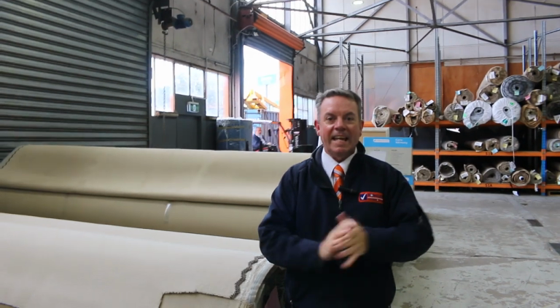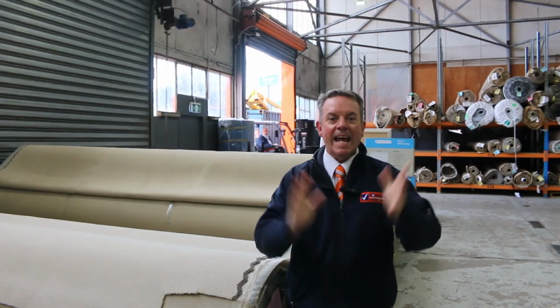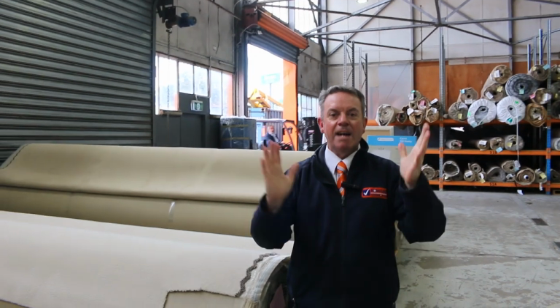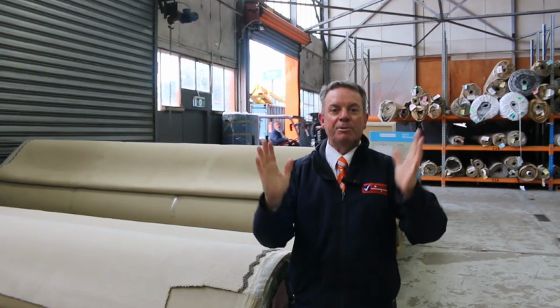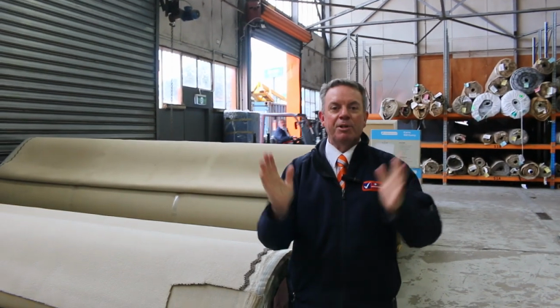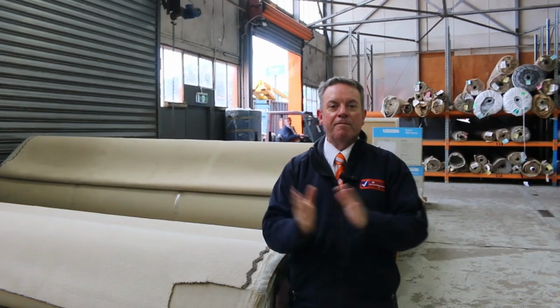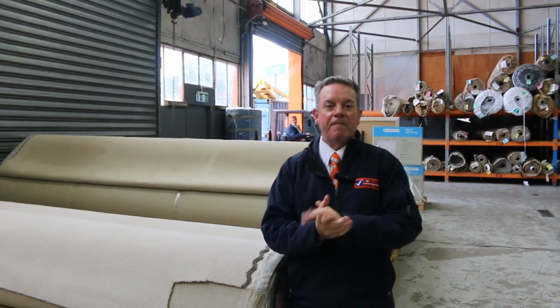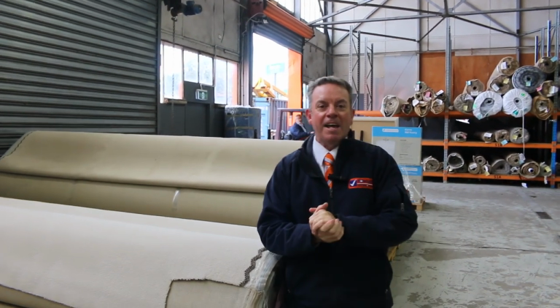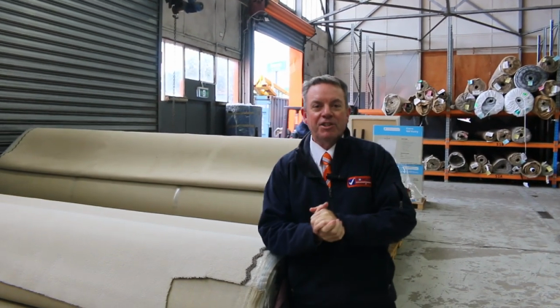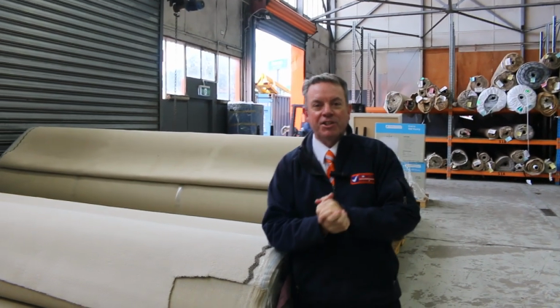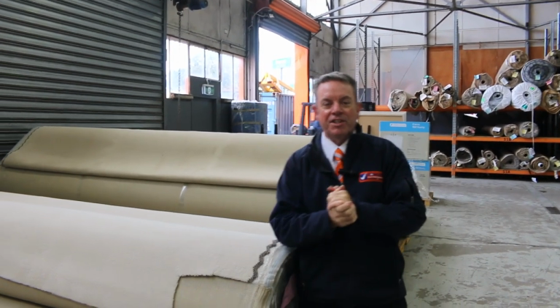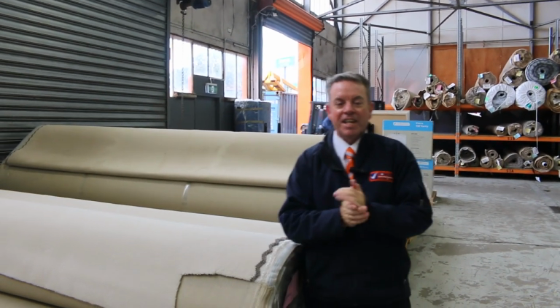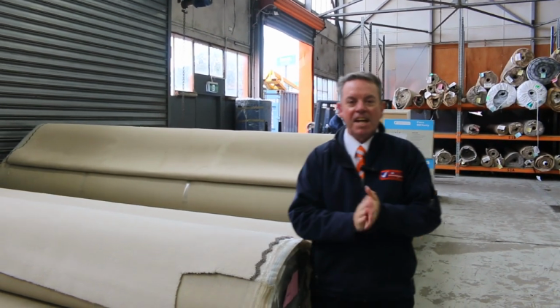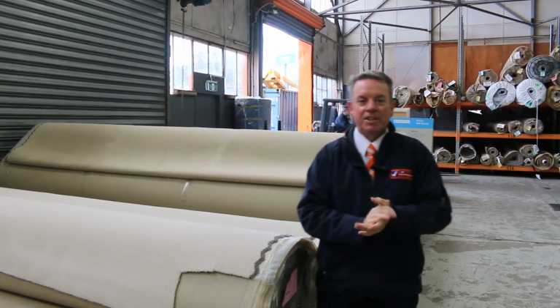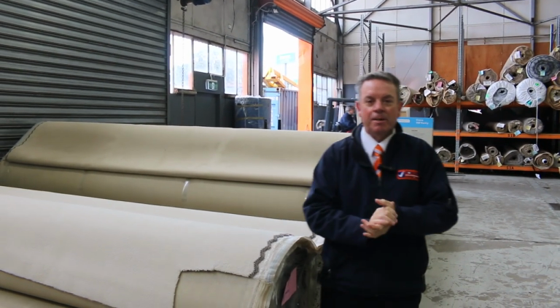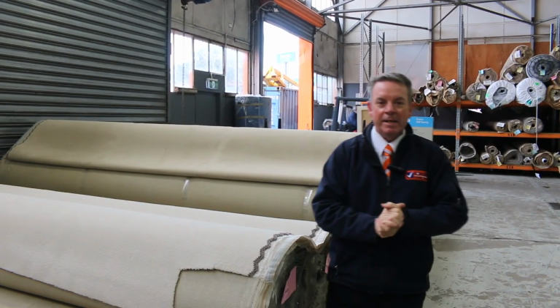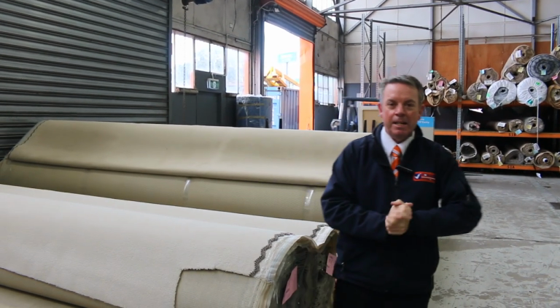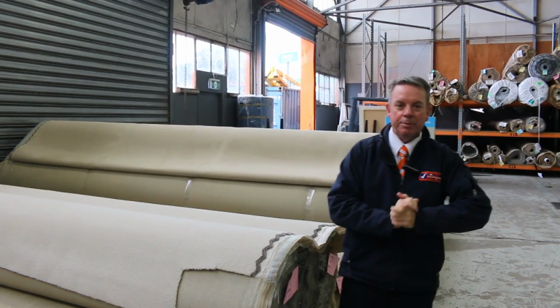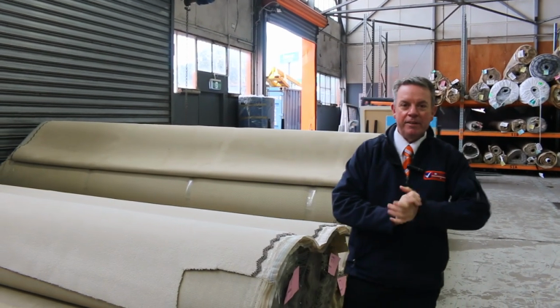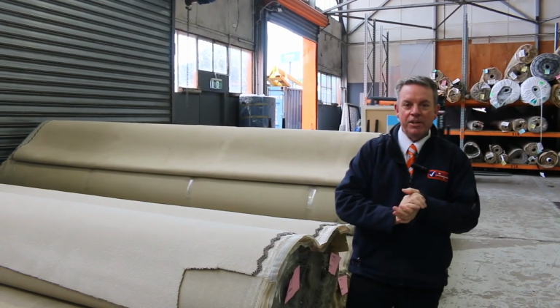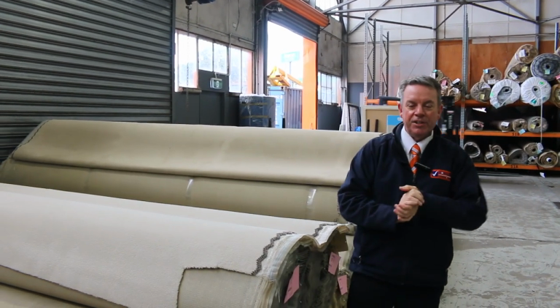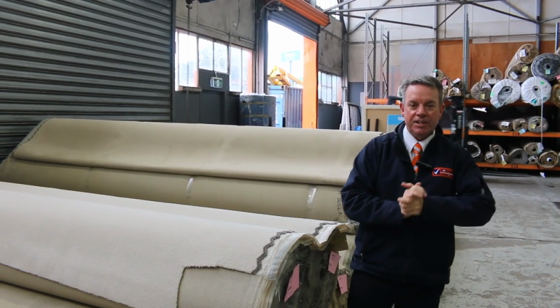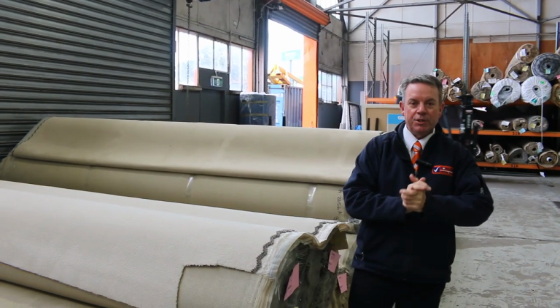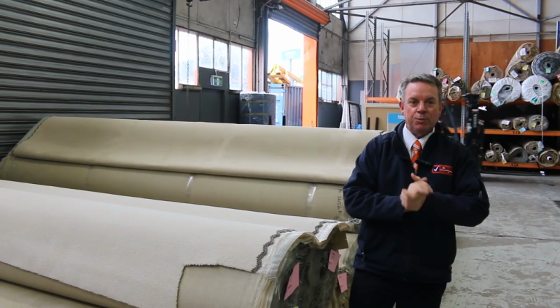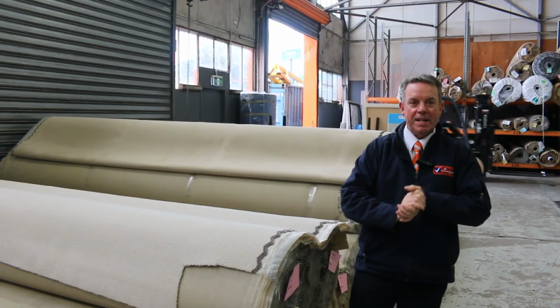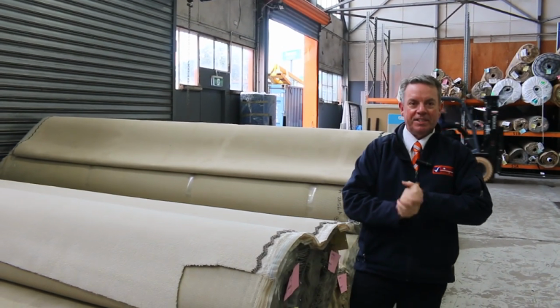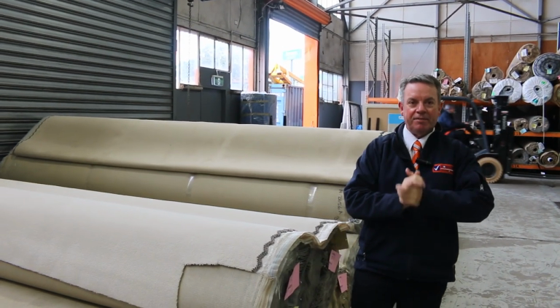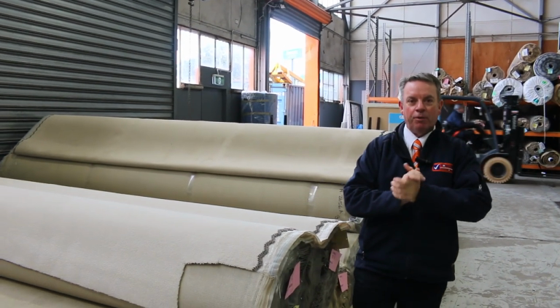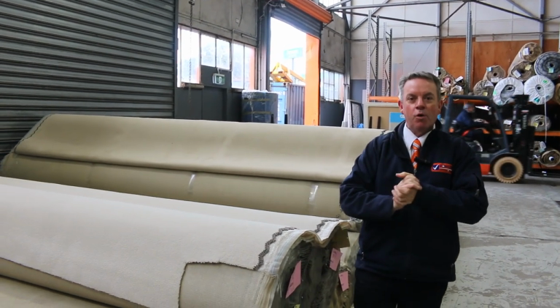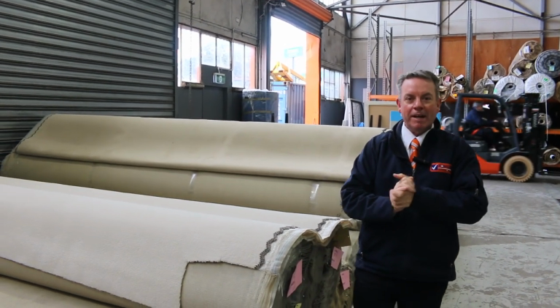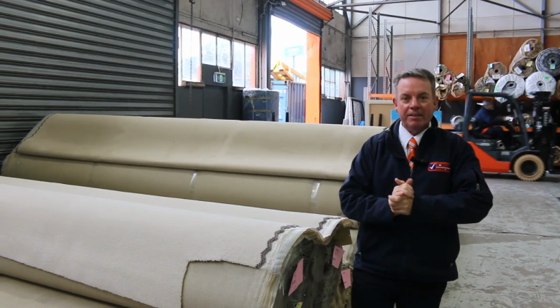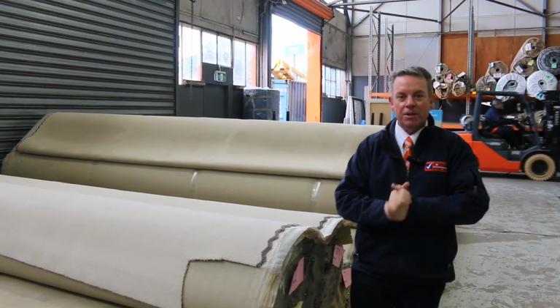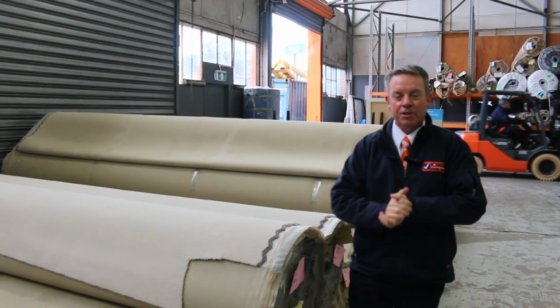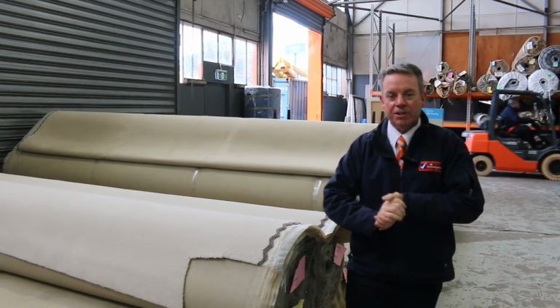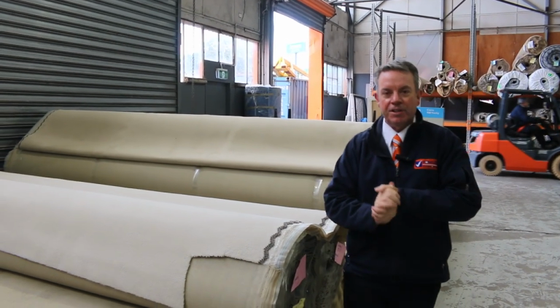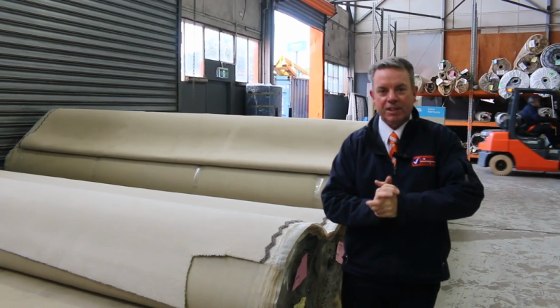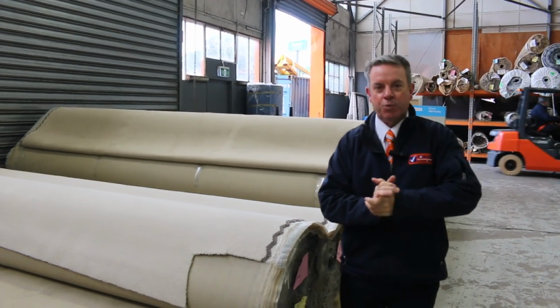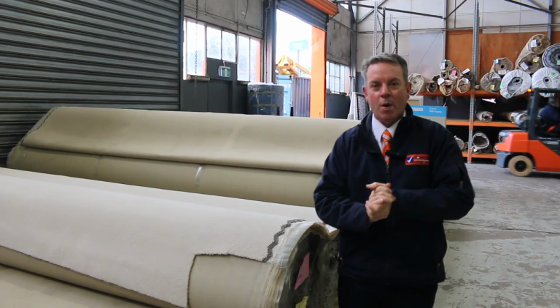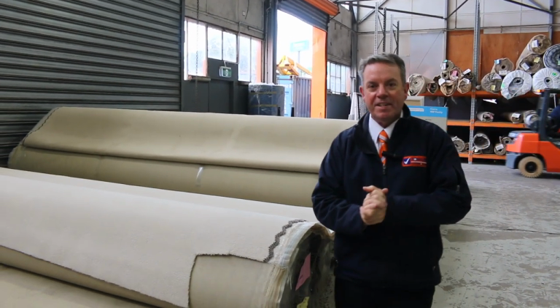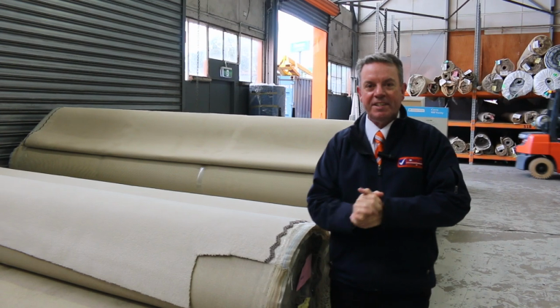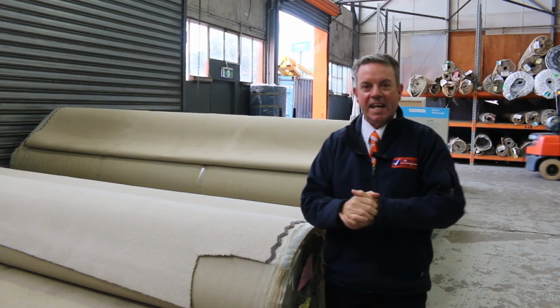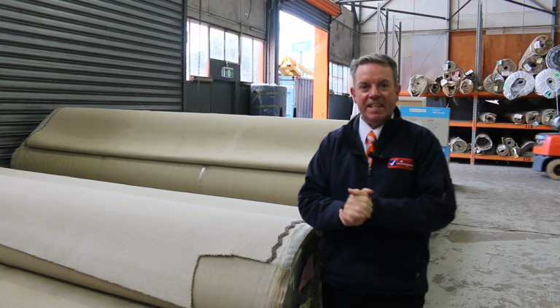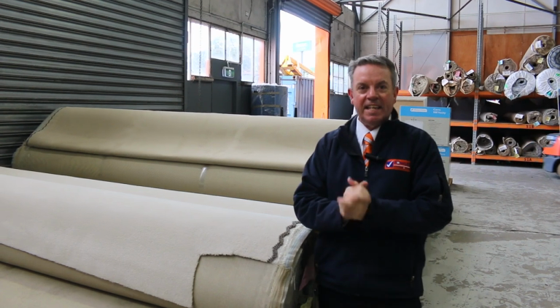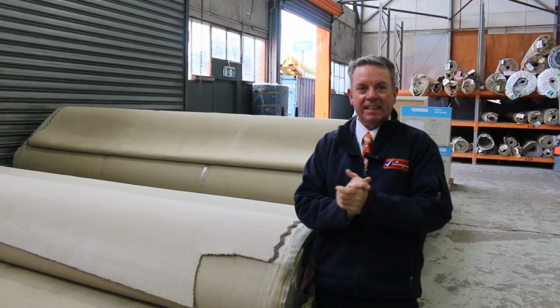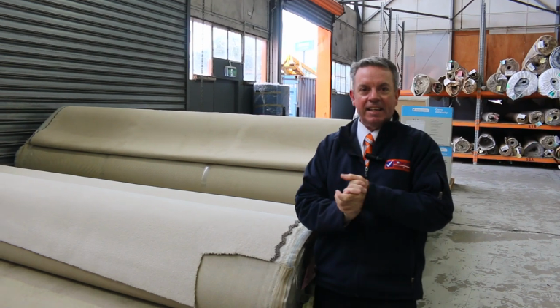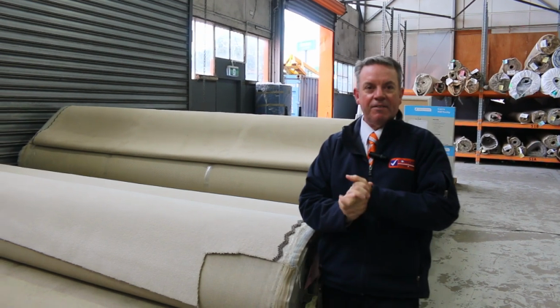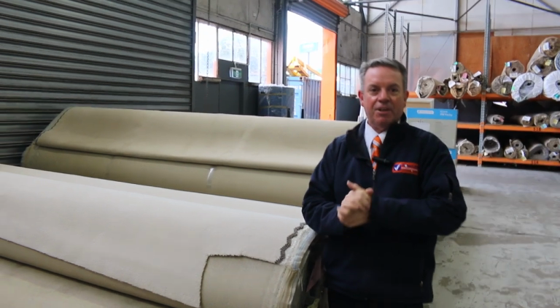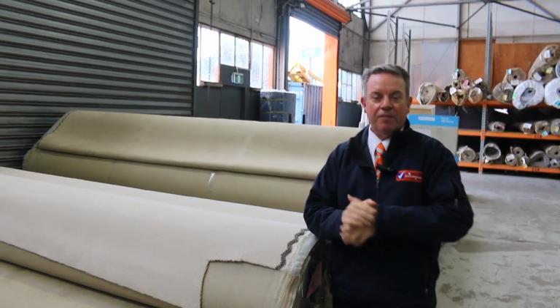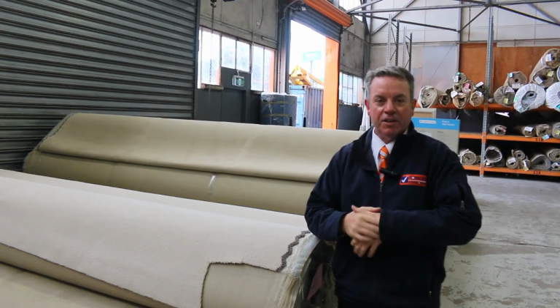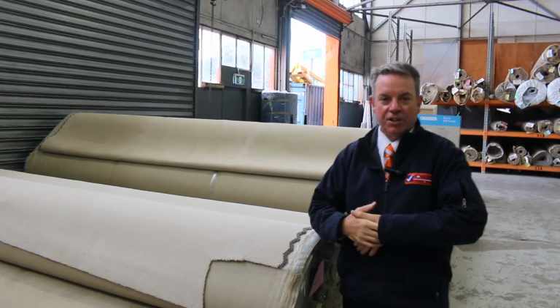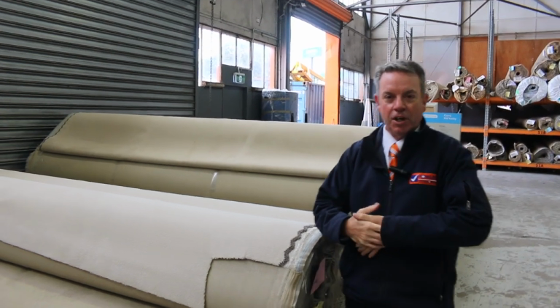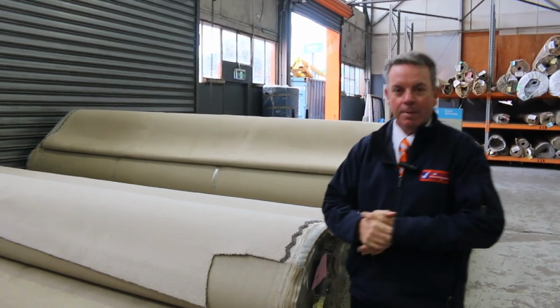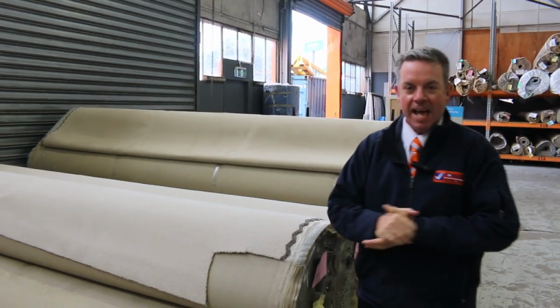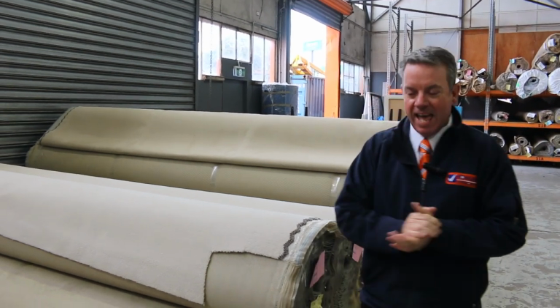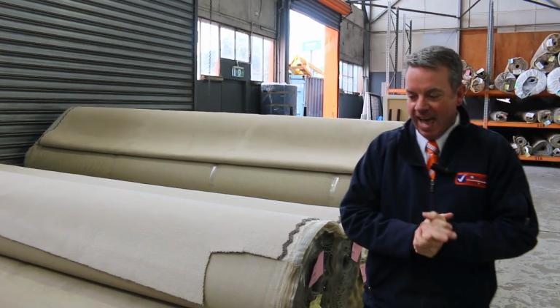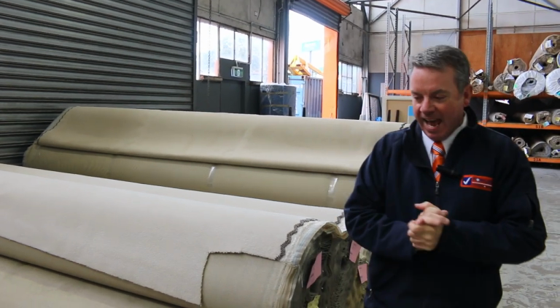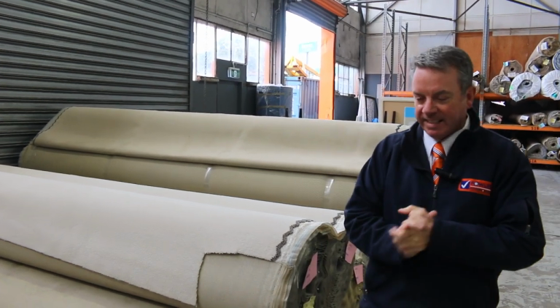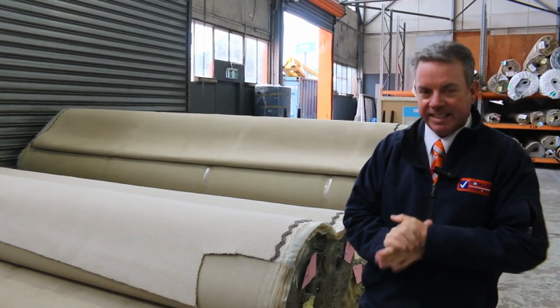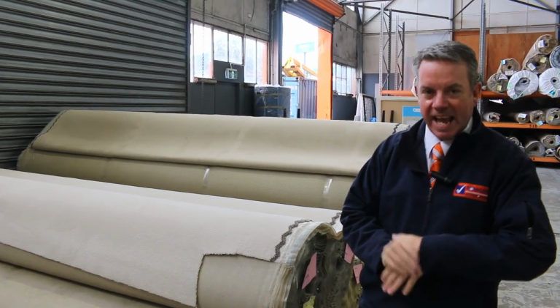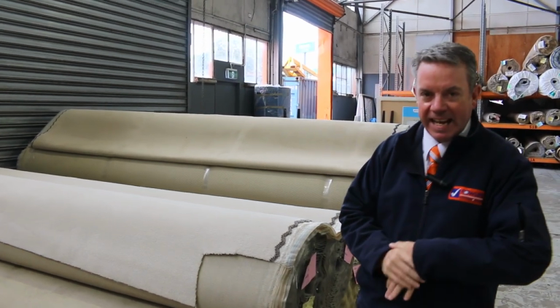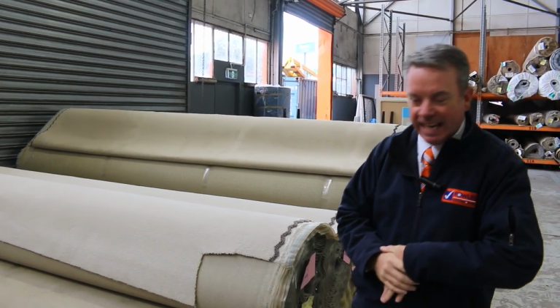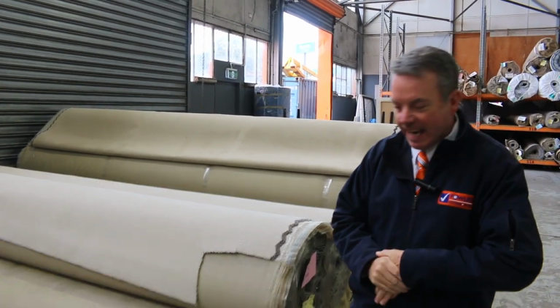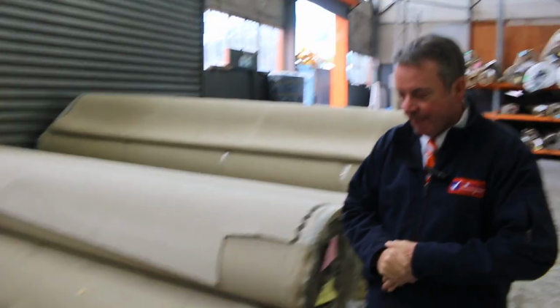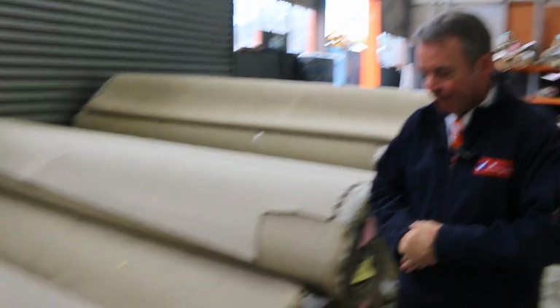G'day, I'm John from Fowles Auction and Sales, and I'm here to preview this week's Floor Covering Auction. That's Wednesday the 11th of October at 10am.